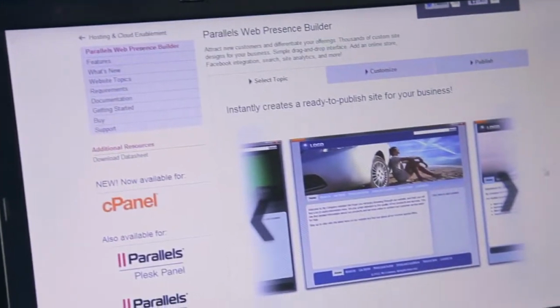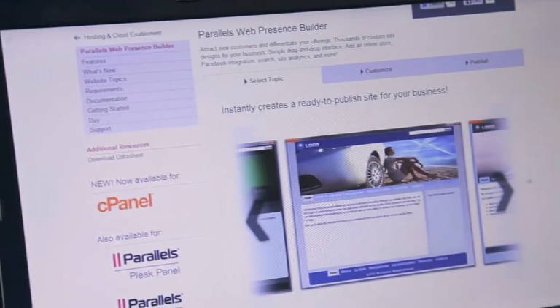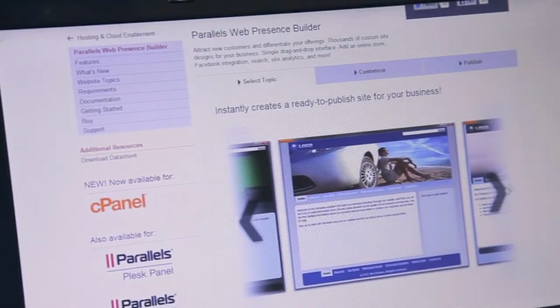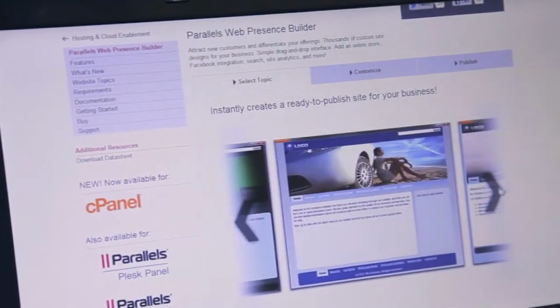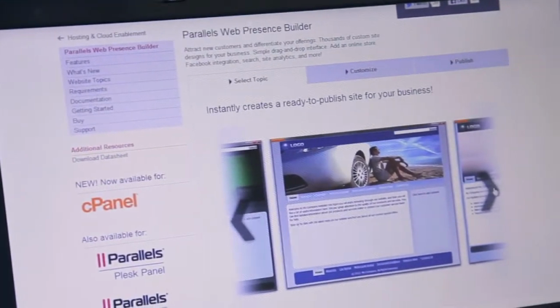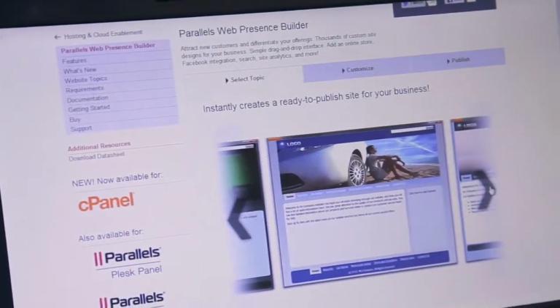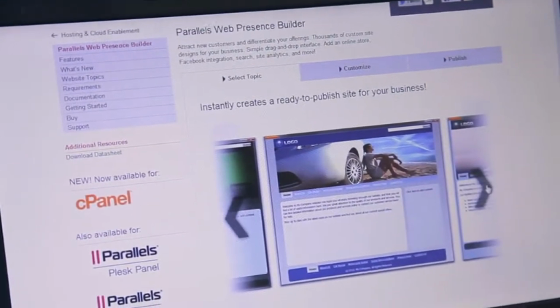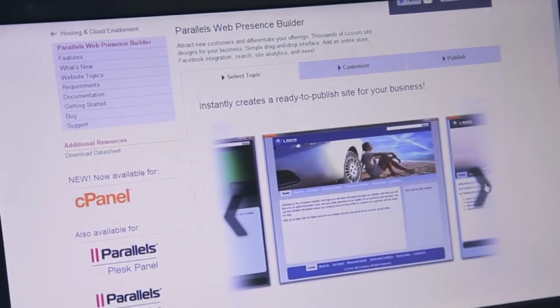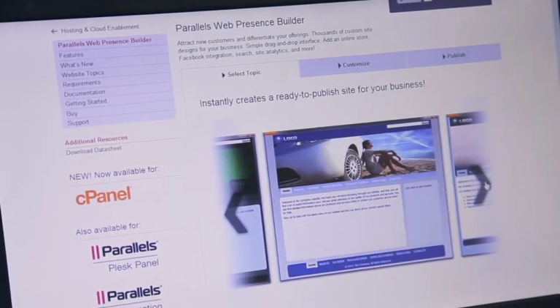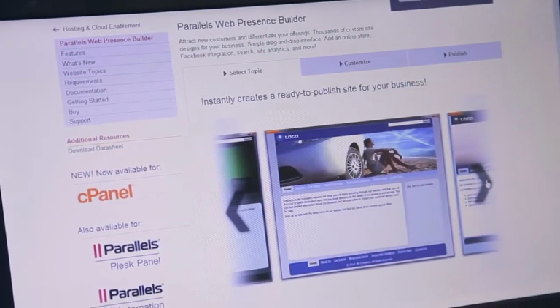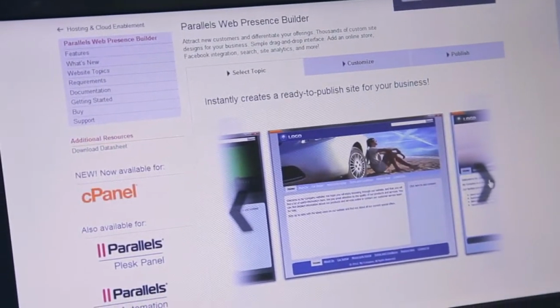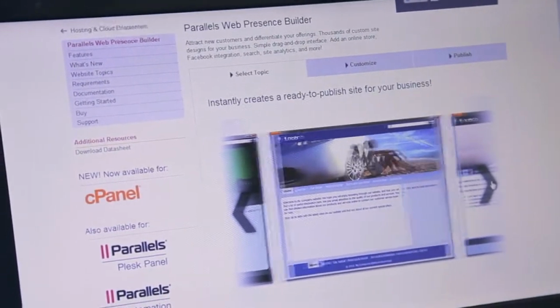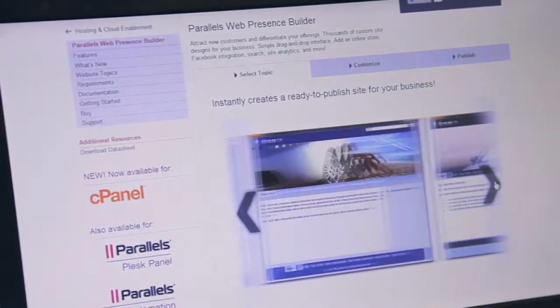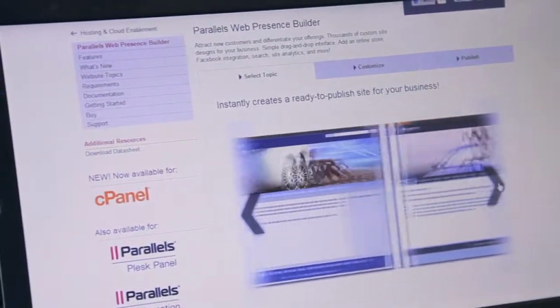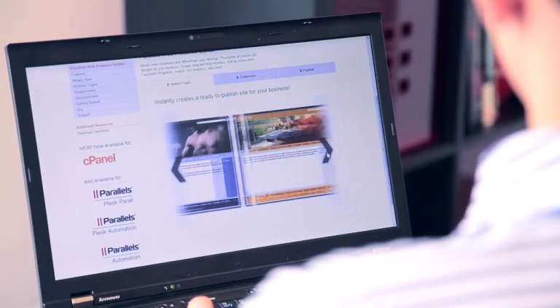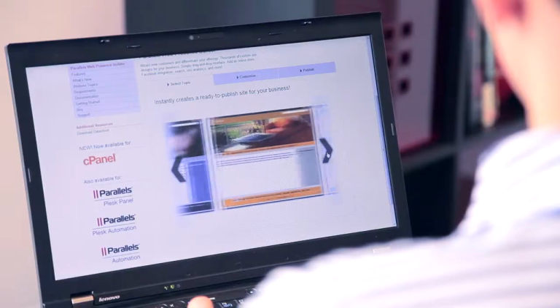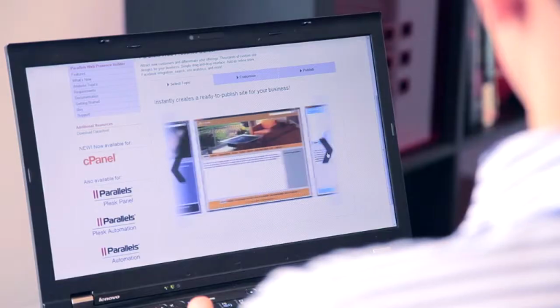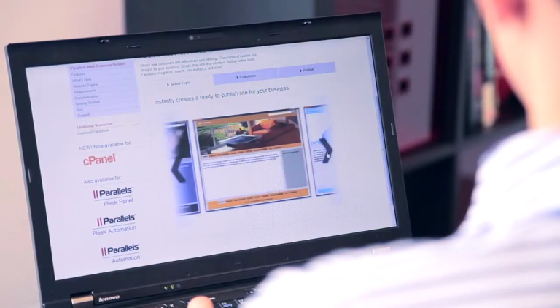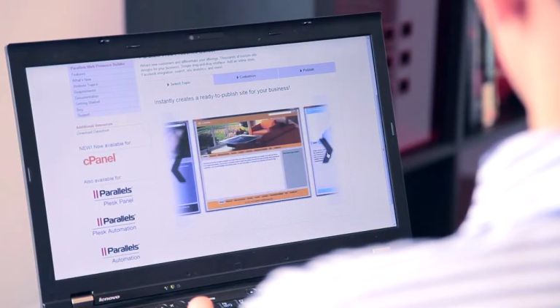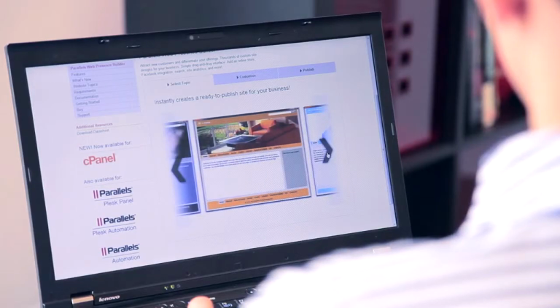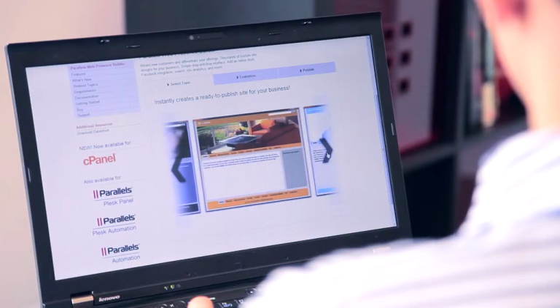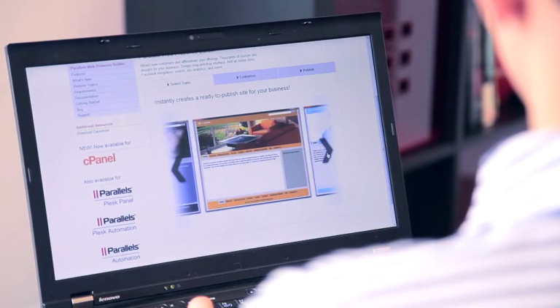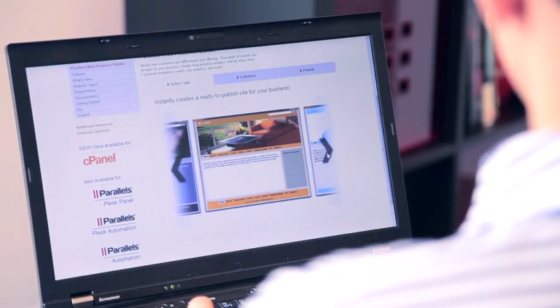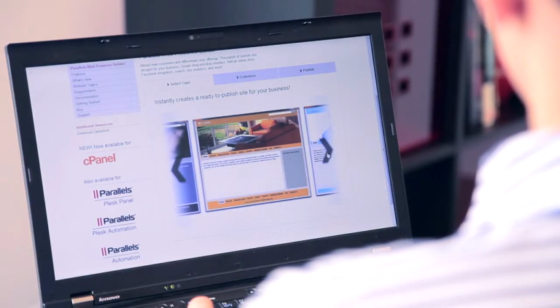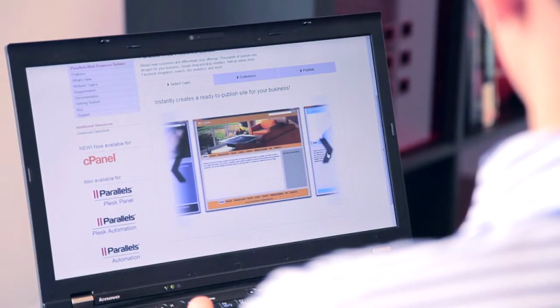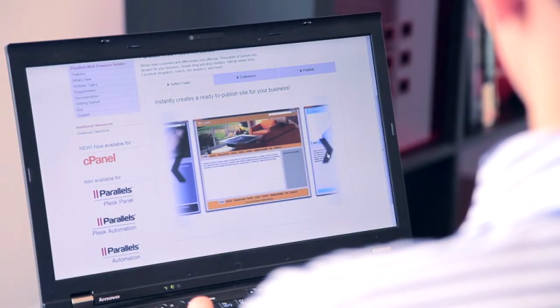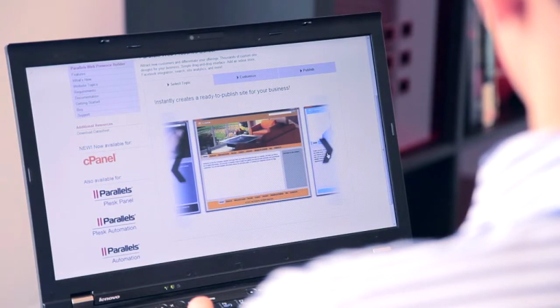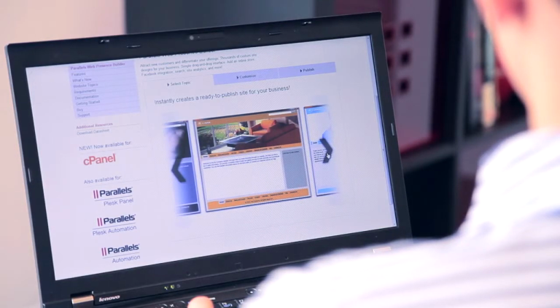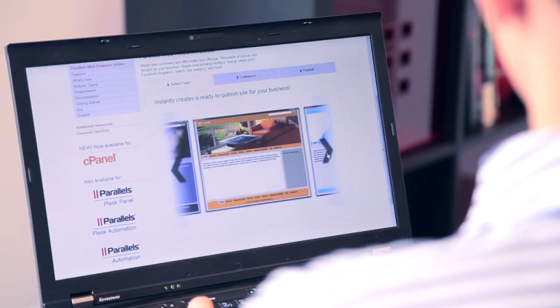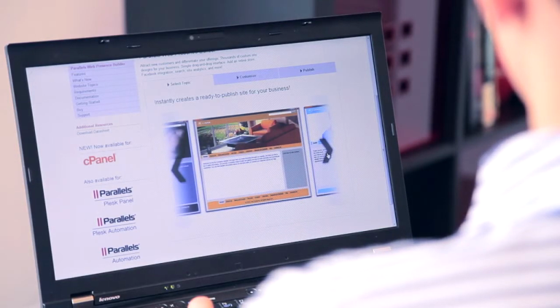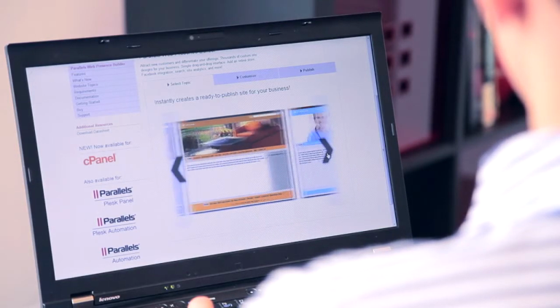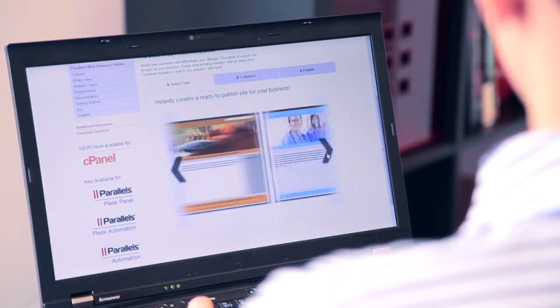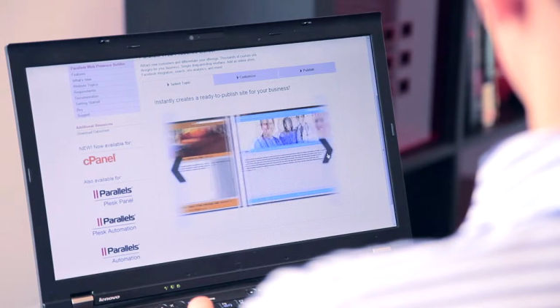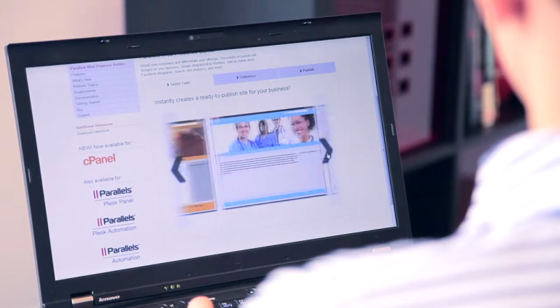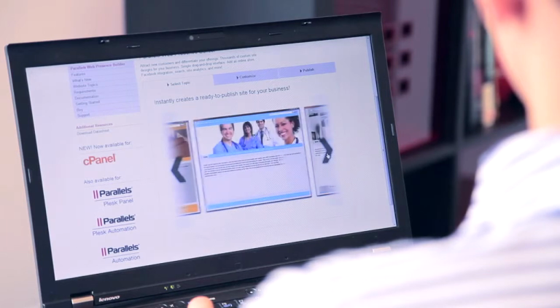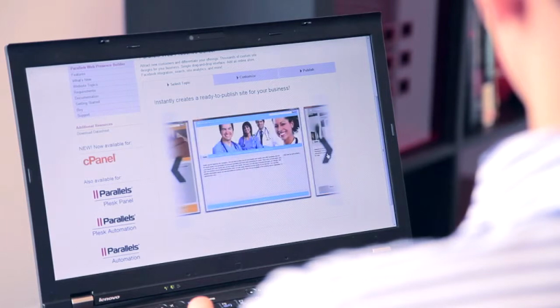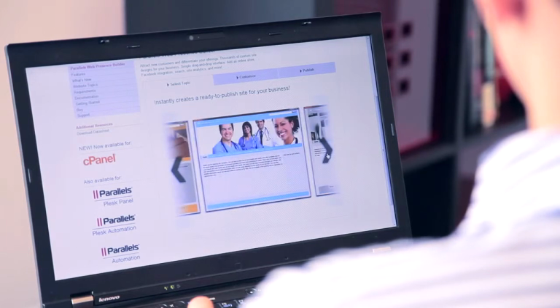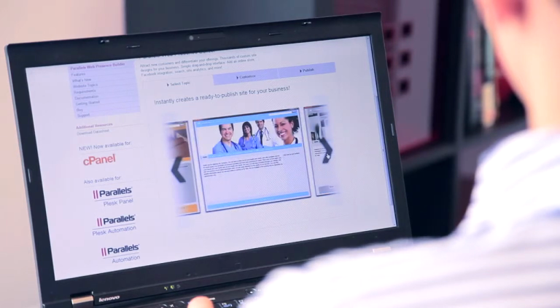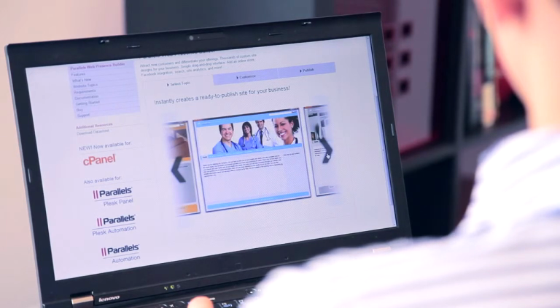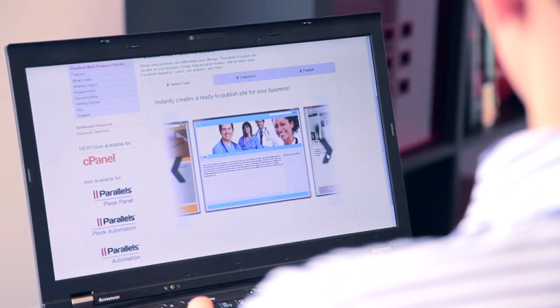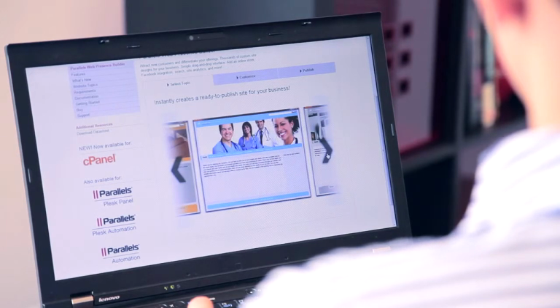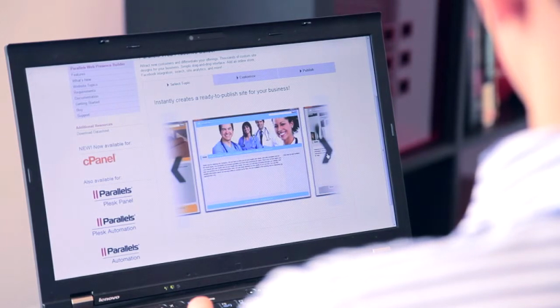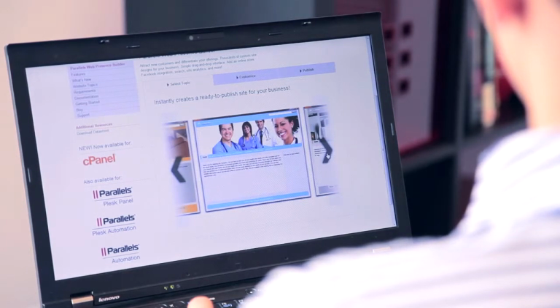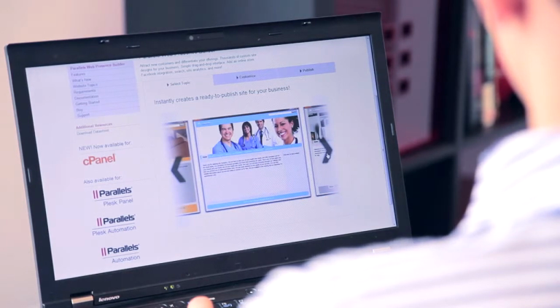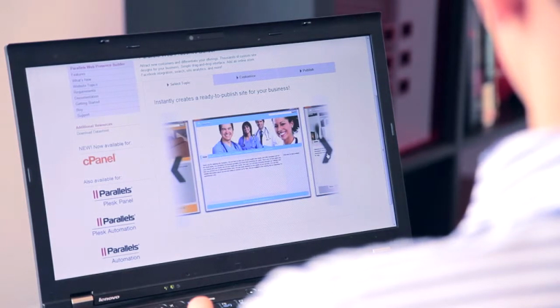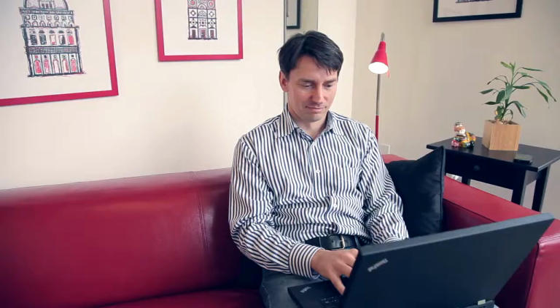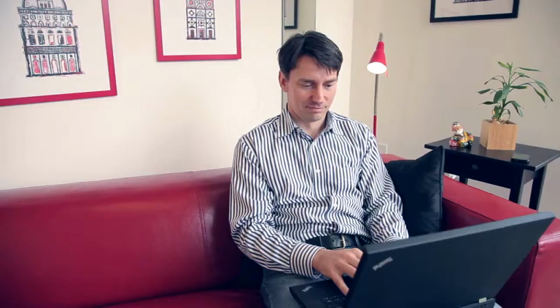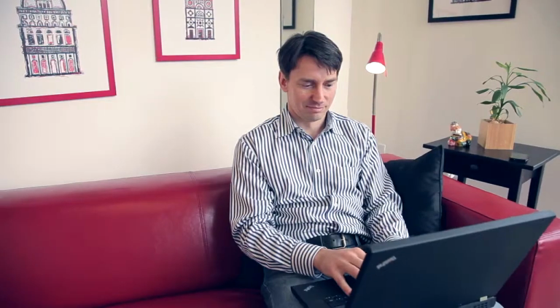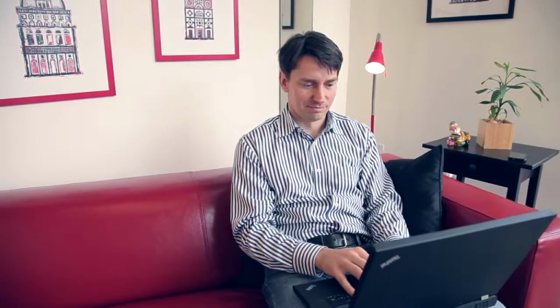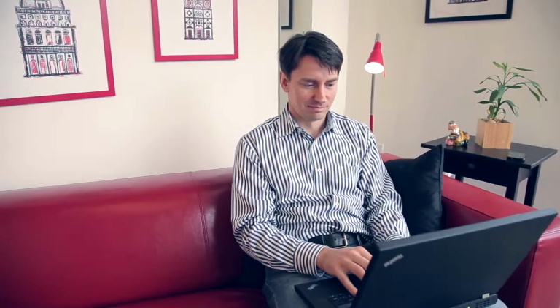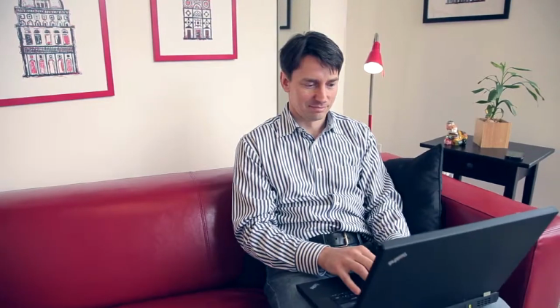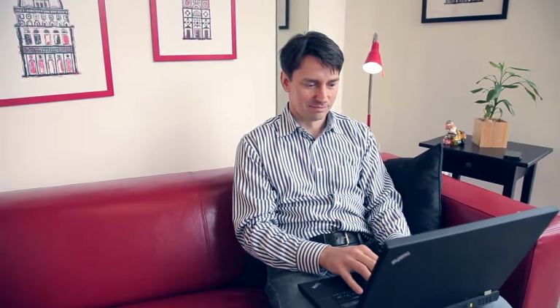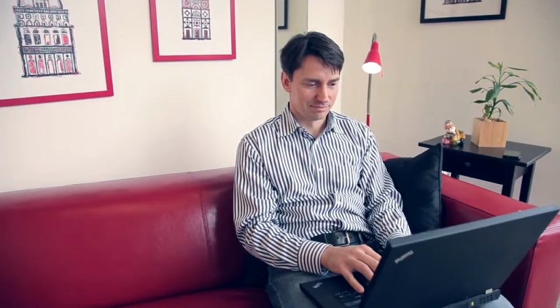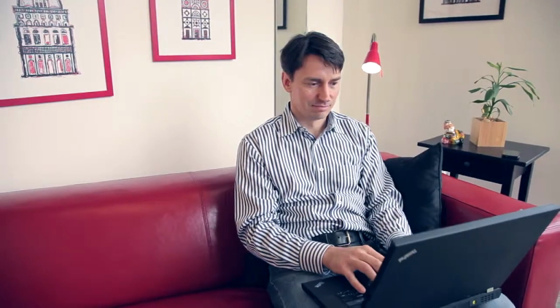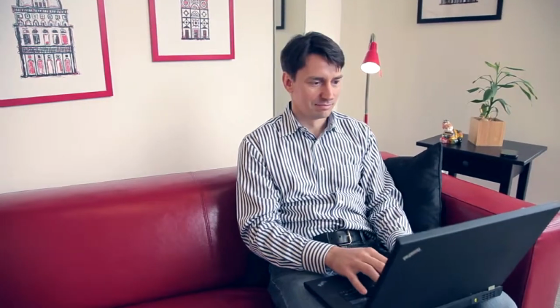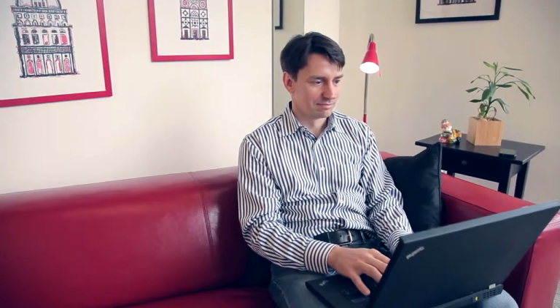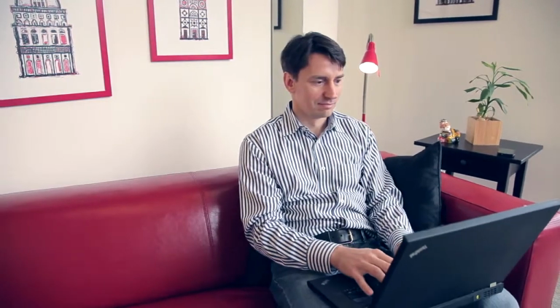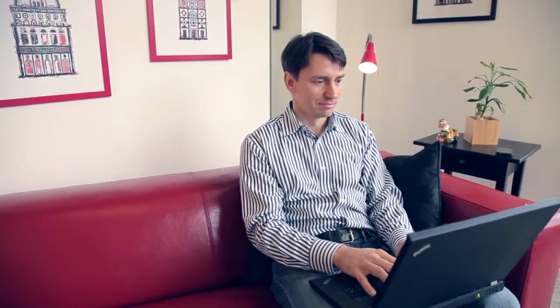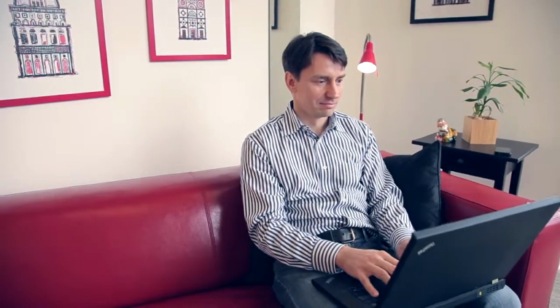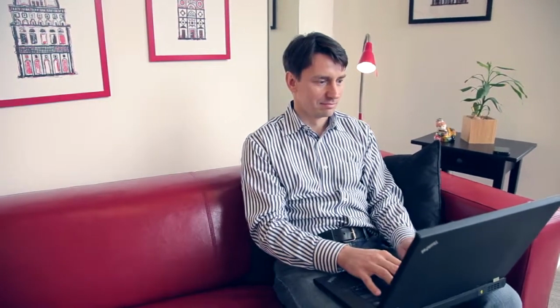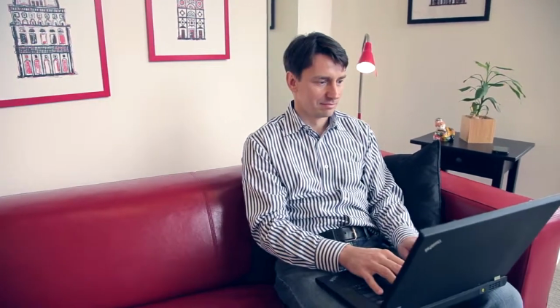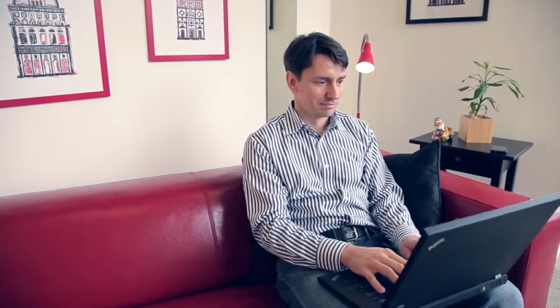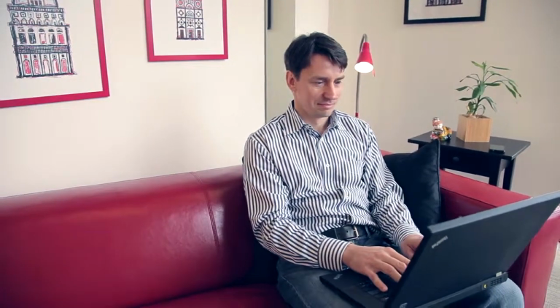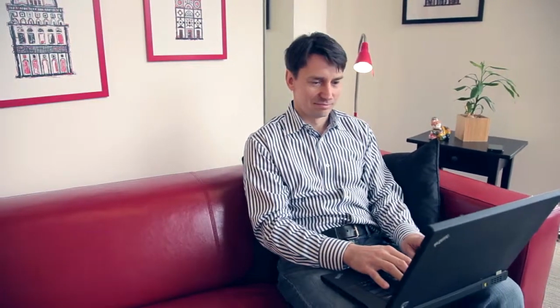Parallel's Web Presence Builder gives you the confidence and tools to quickly and easily build a great-looking website in minutes.